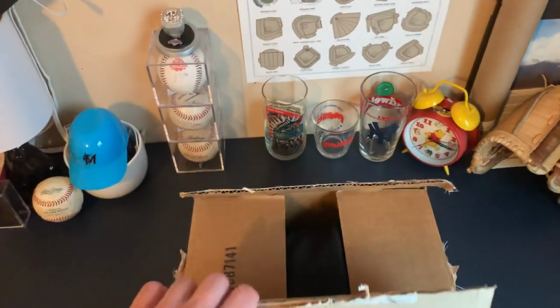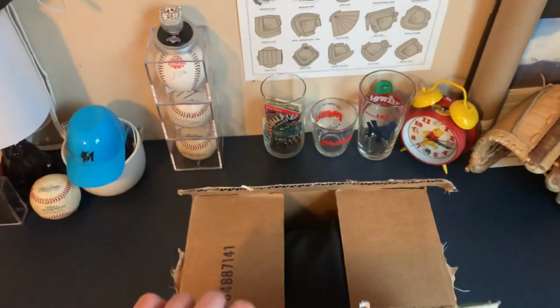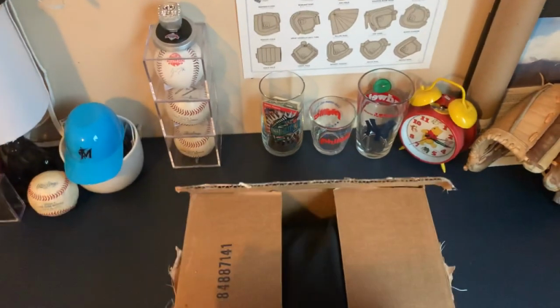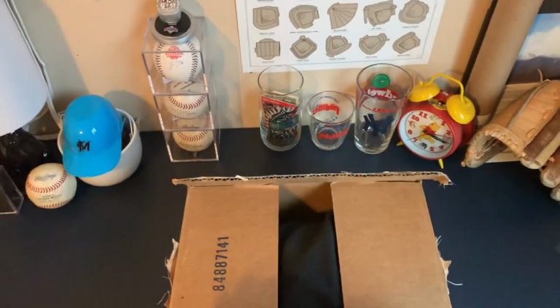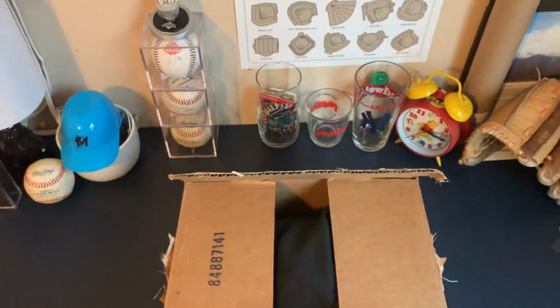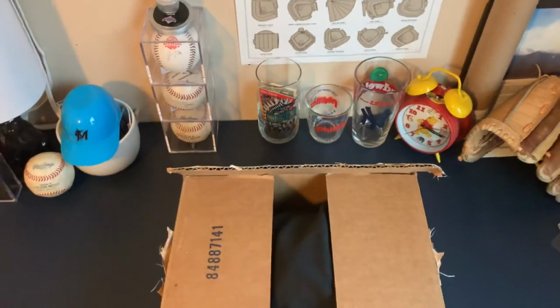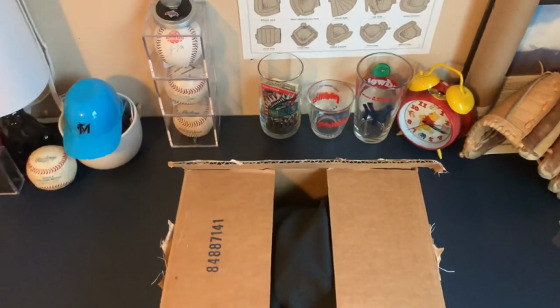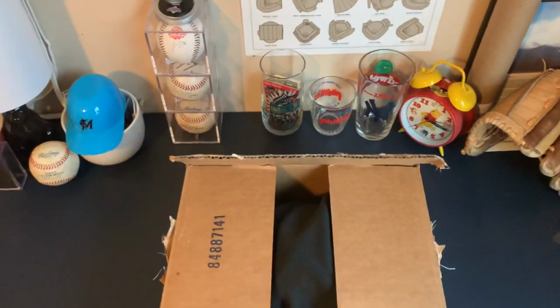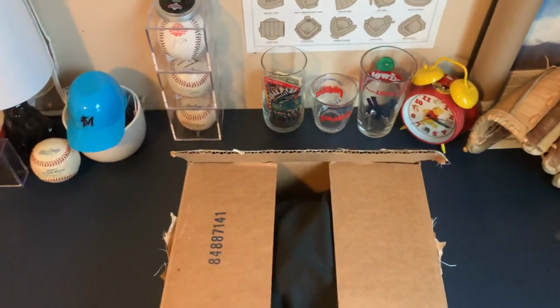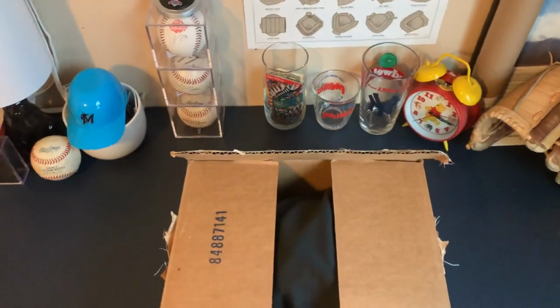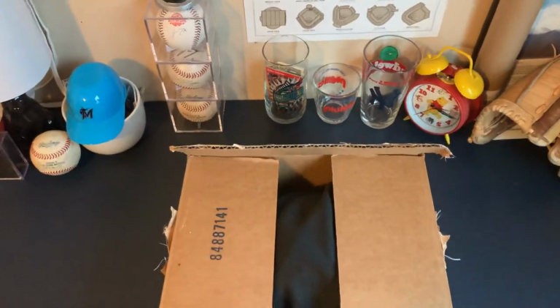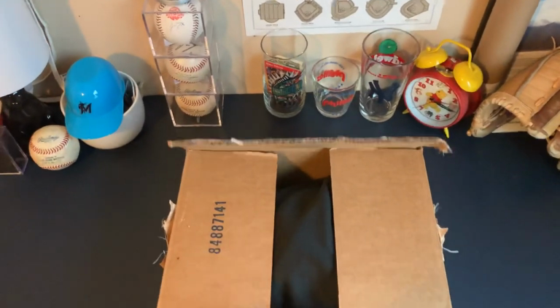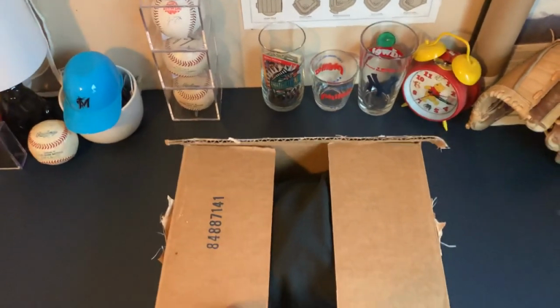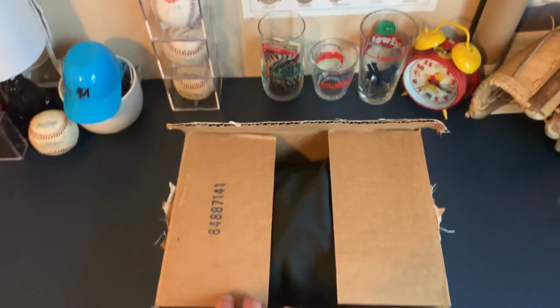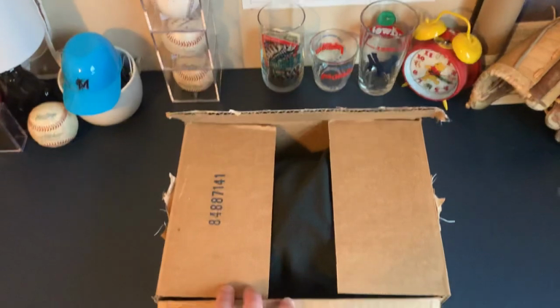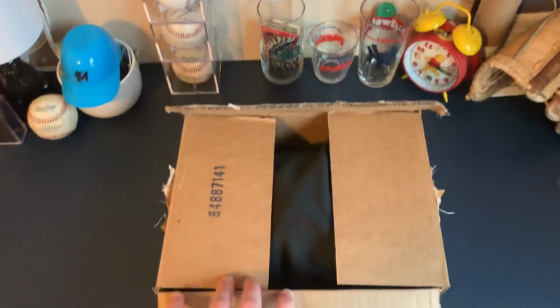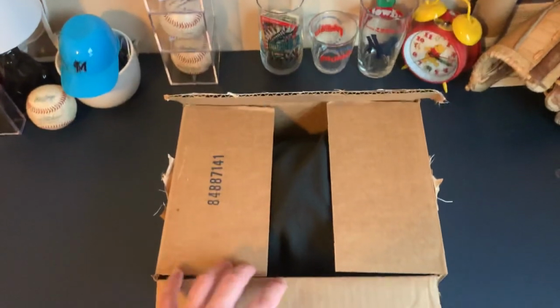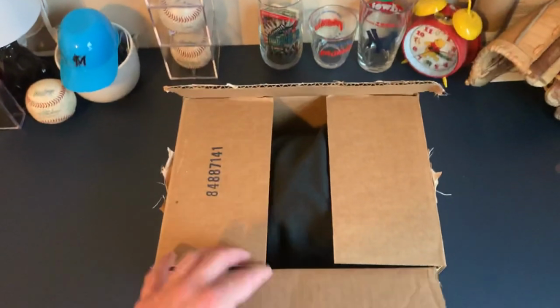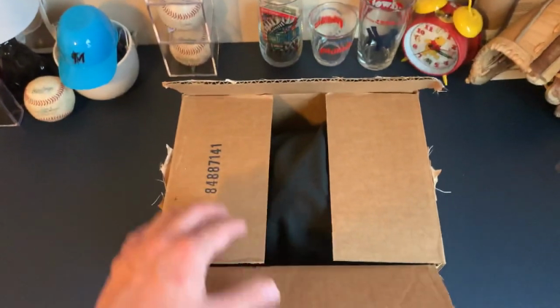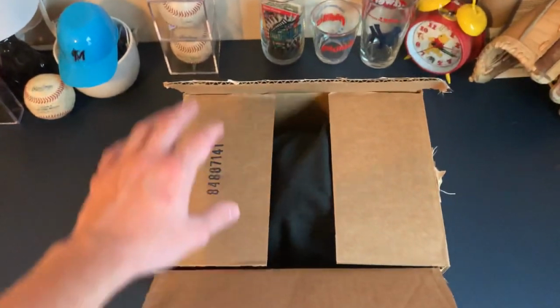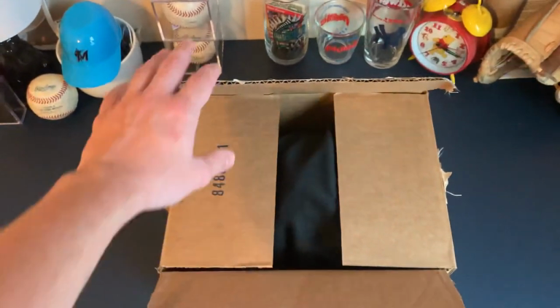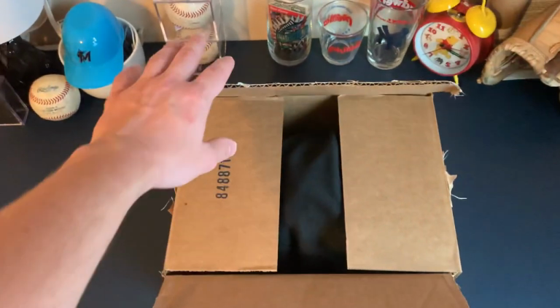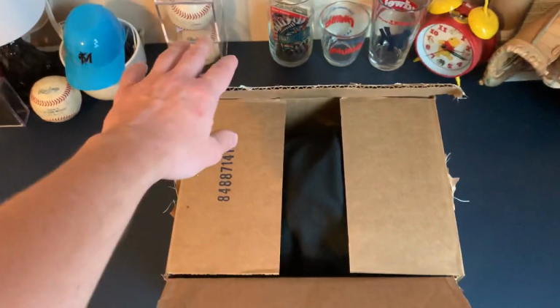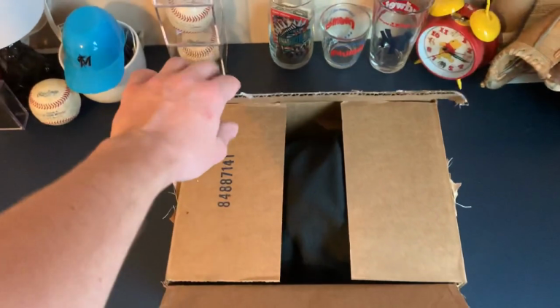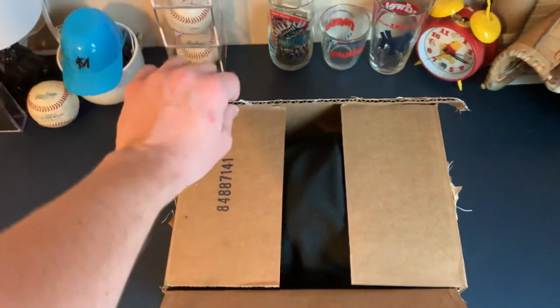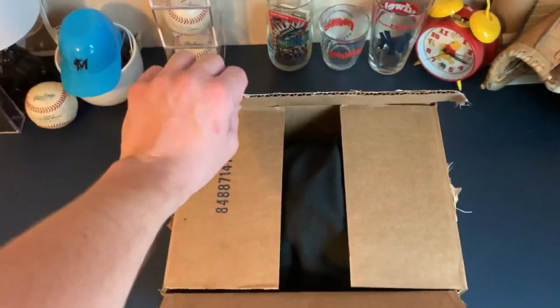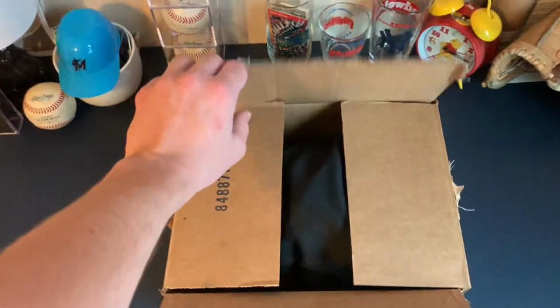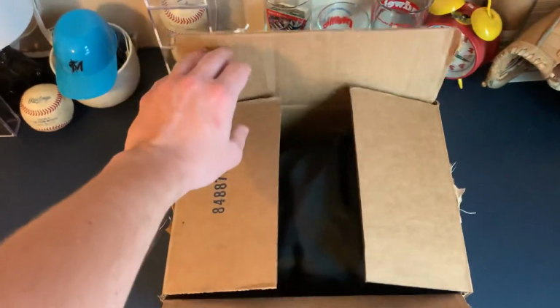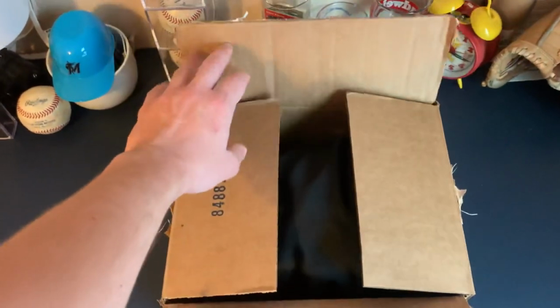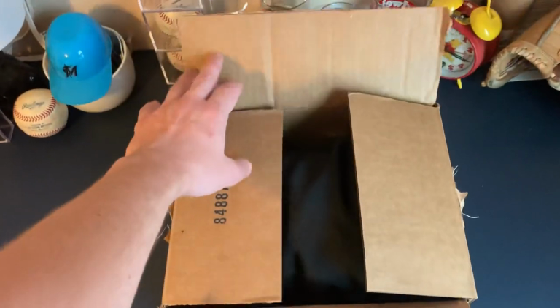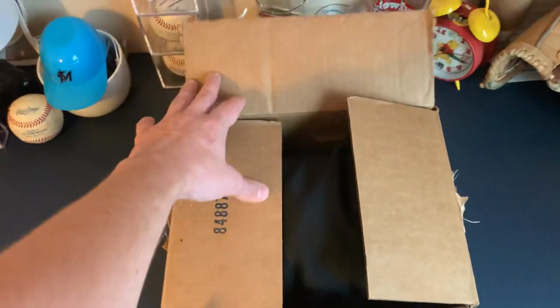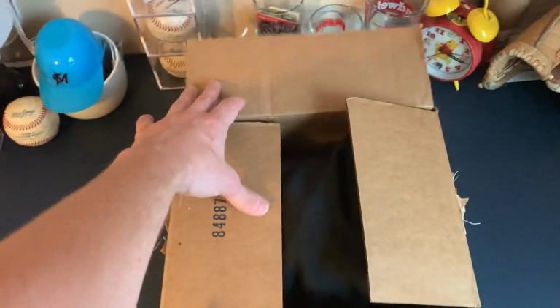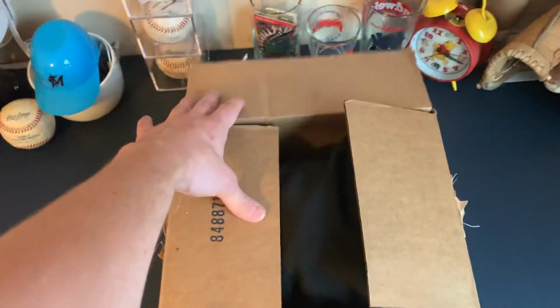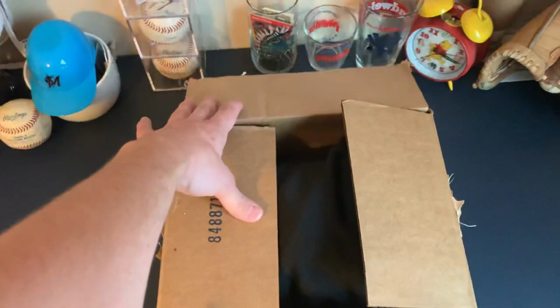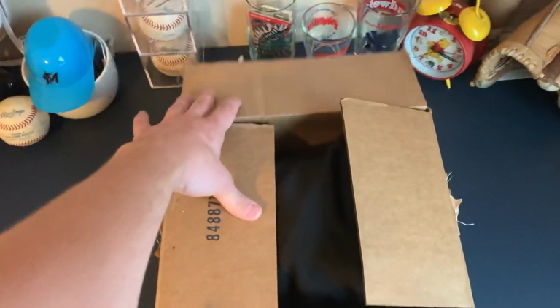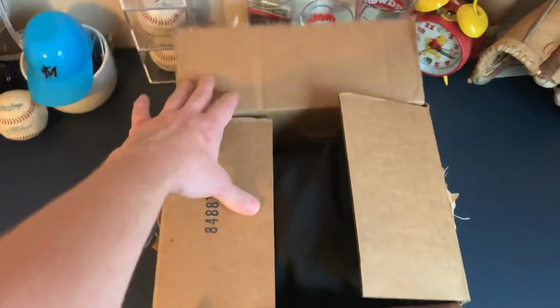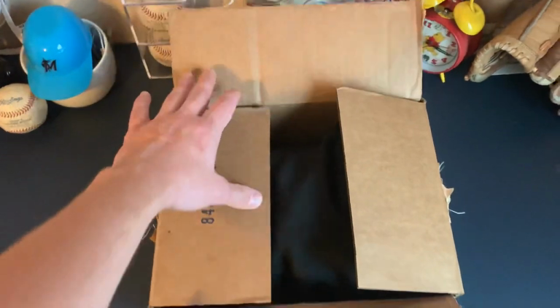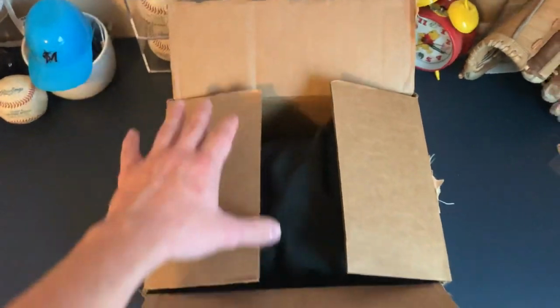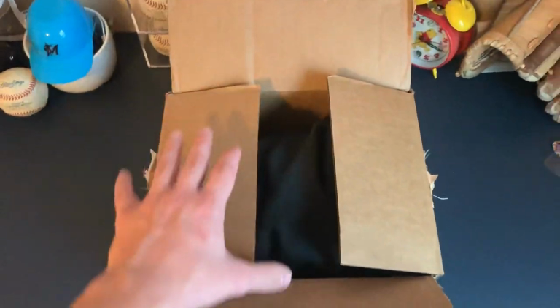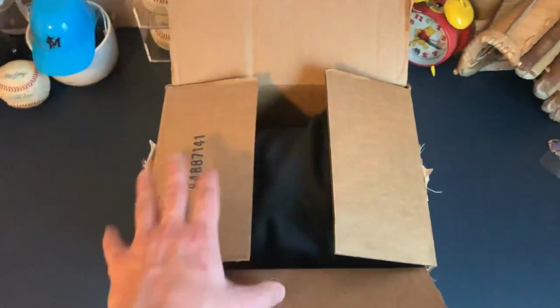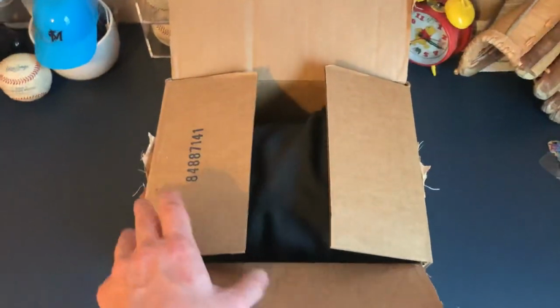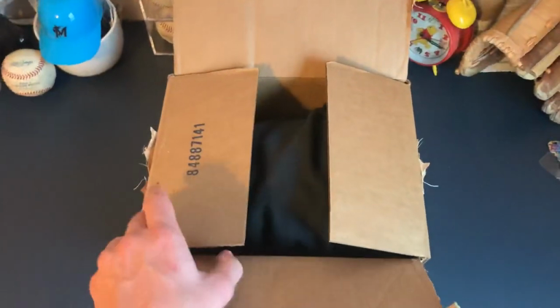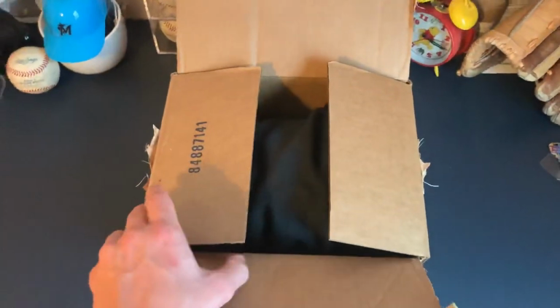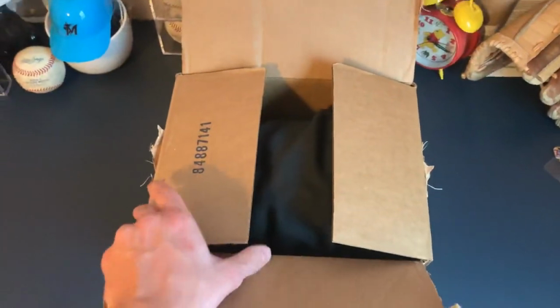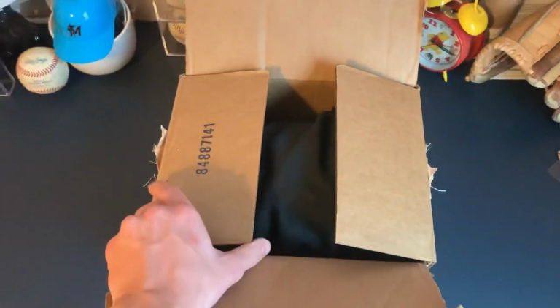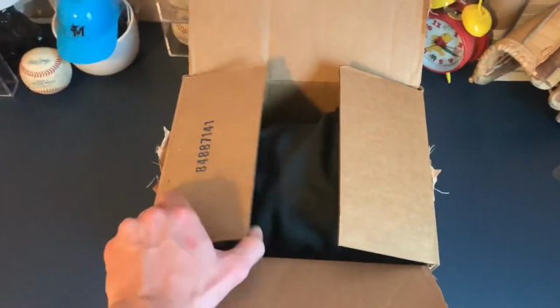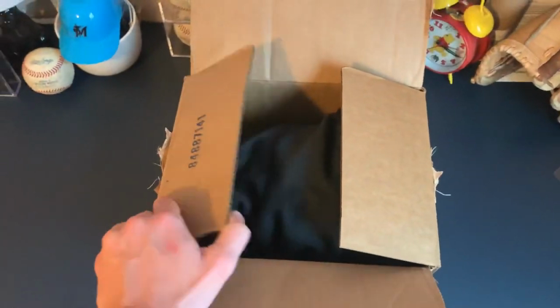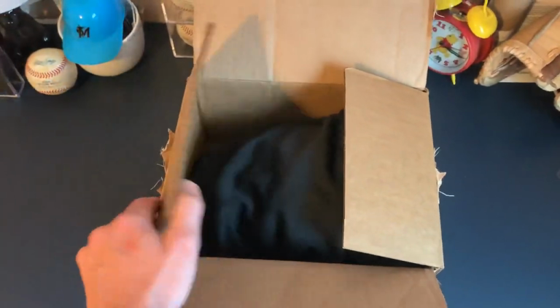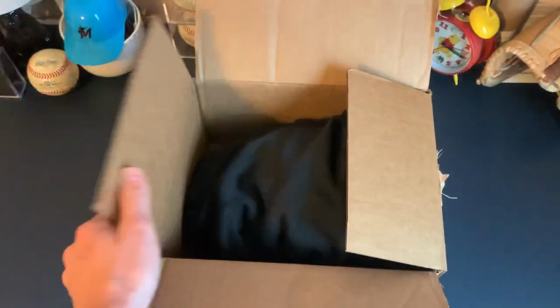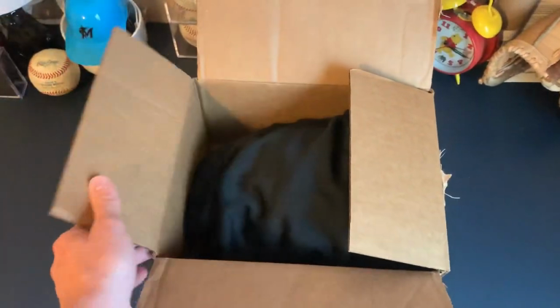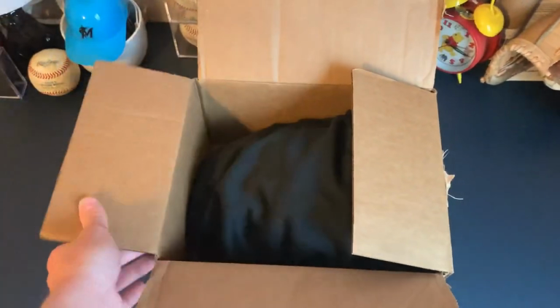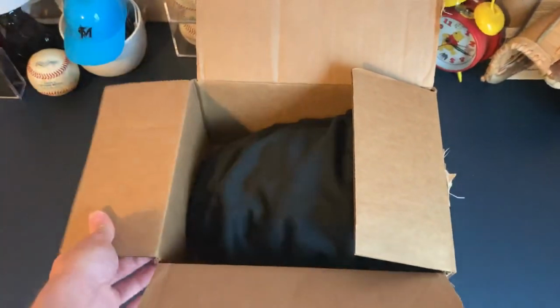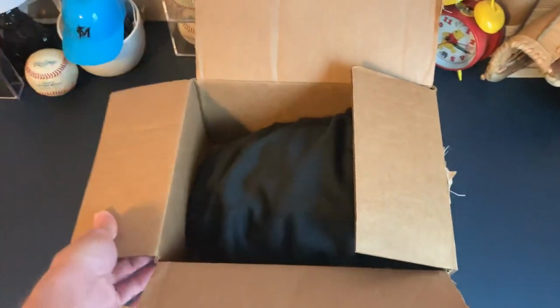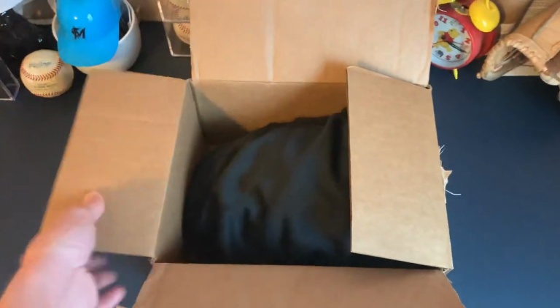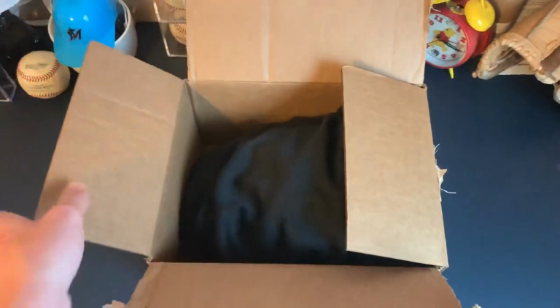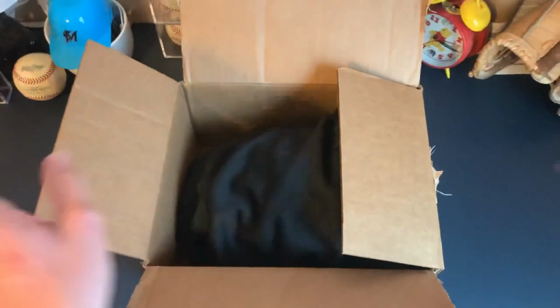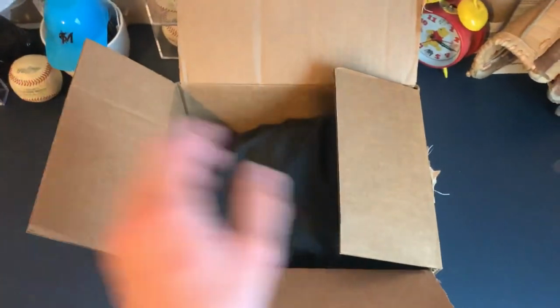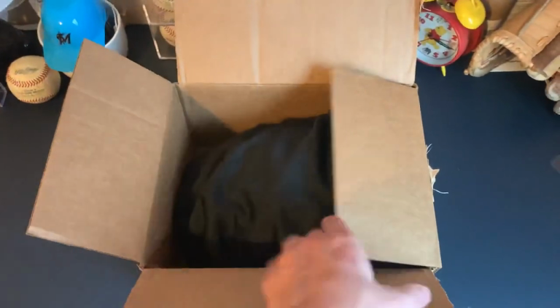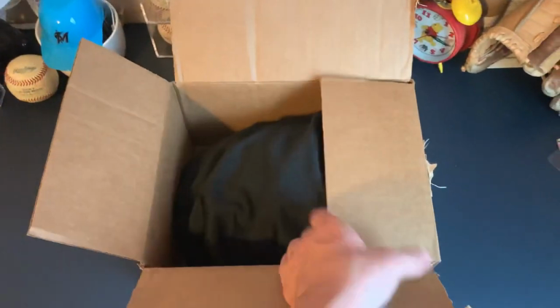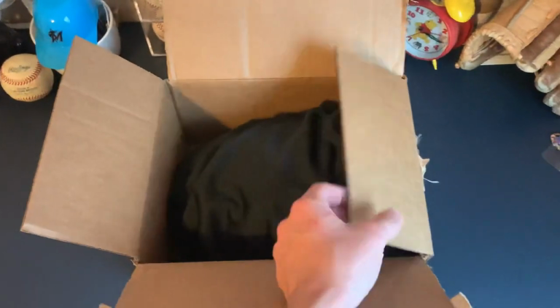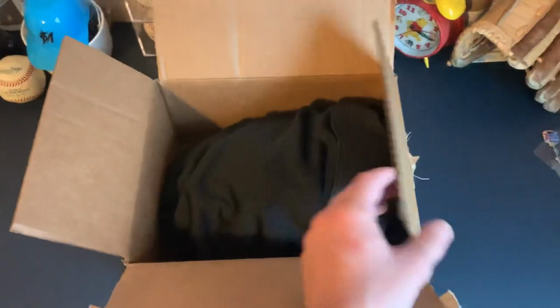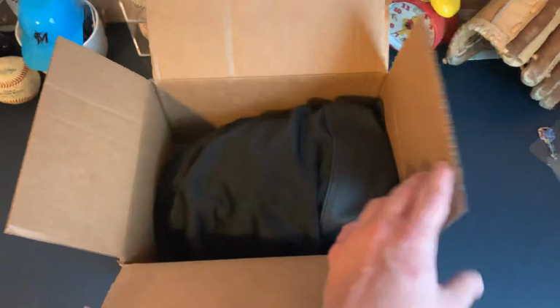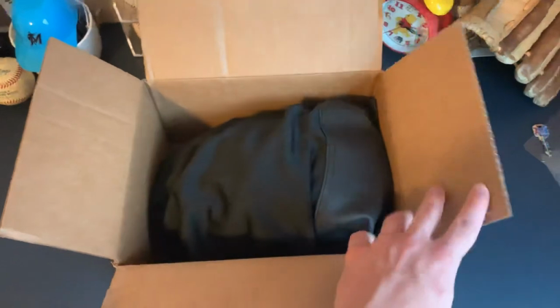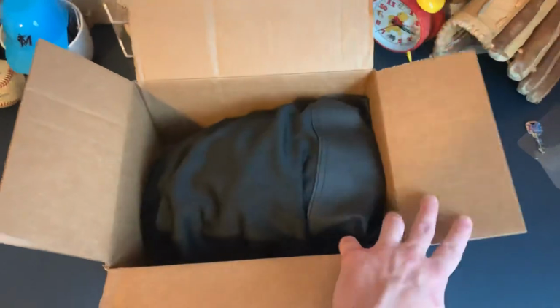I've already opened the box because I am filming this with my phone, so it's one-handed and I can't really do that all perfectly, so I did open the box already.